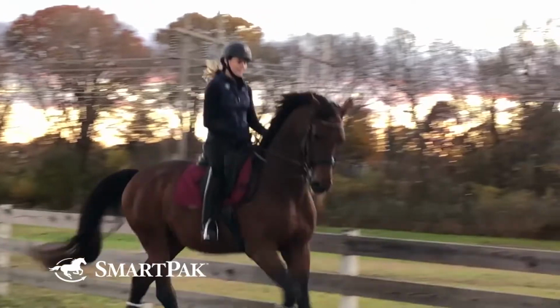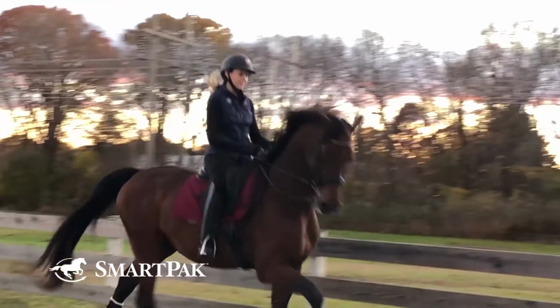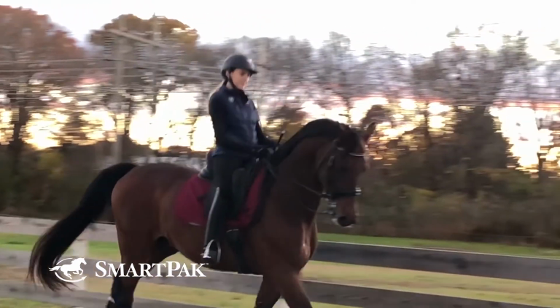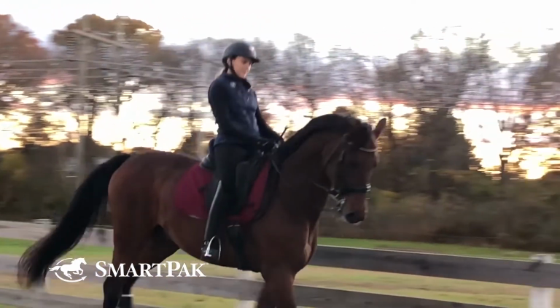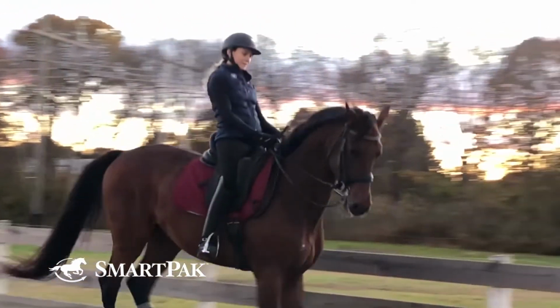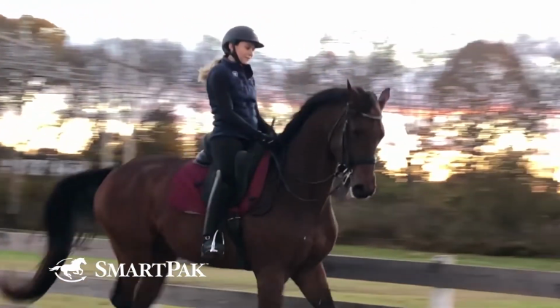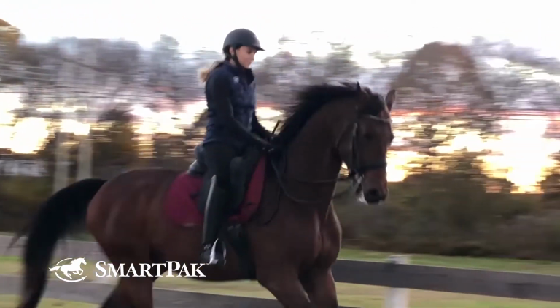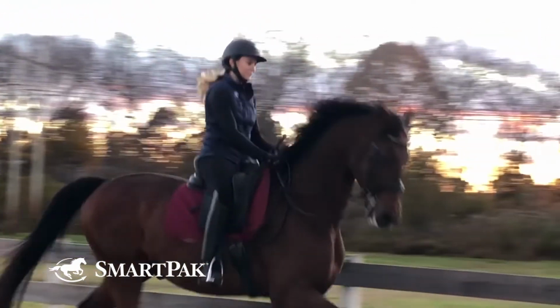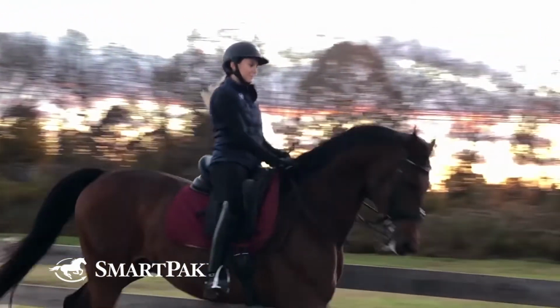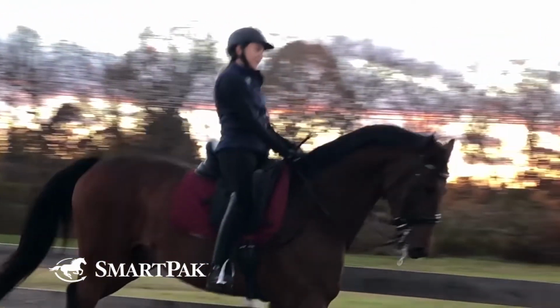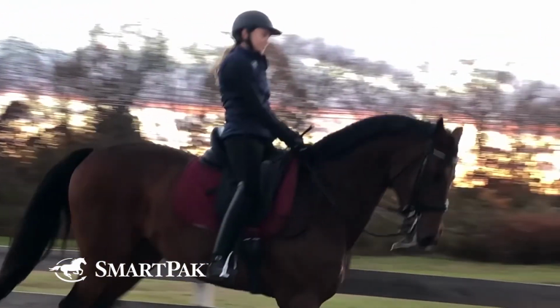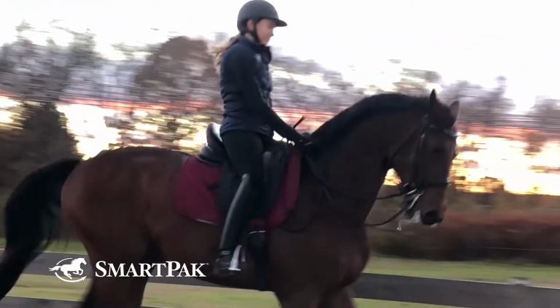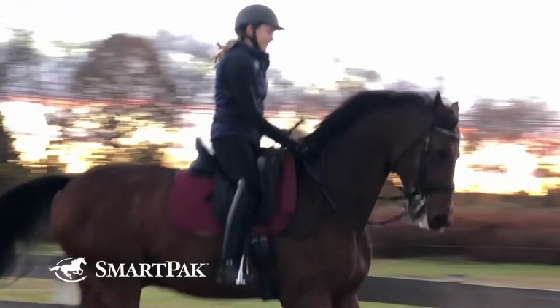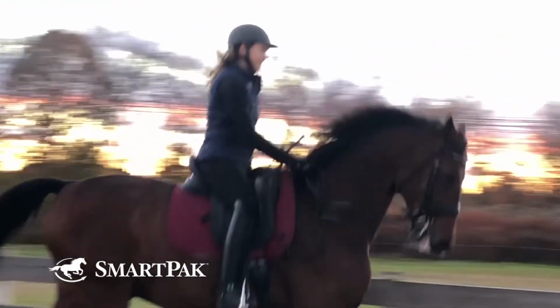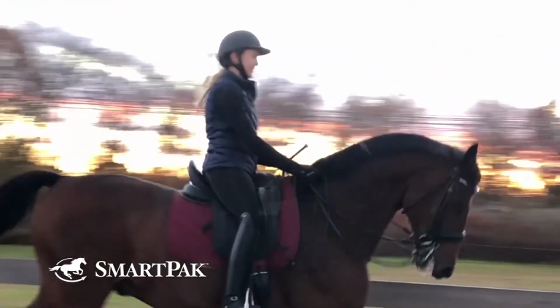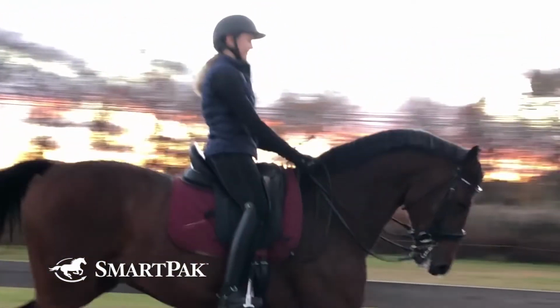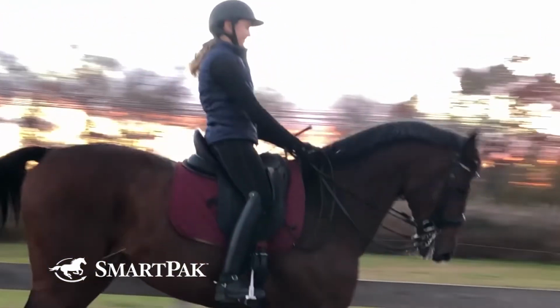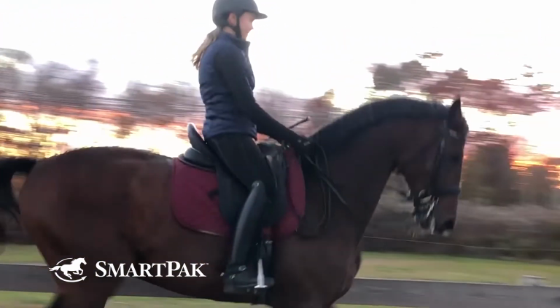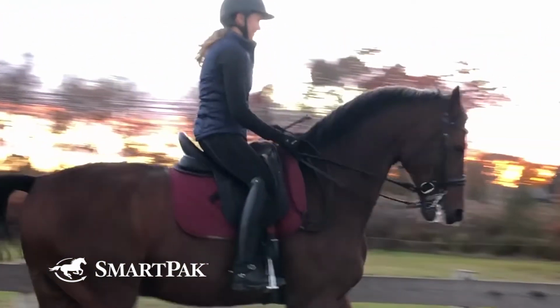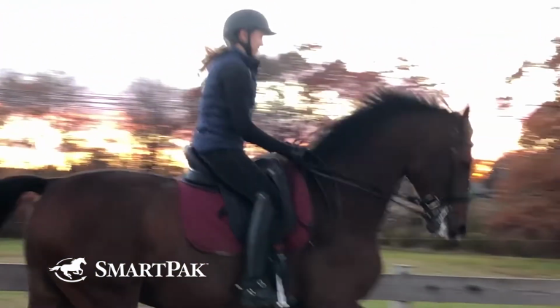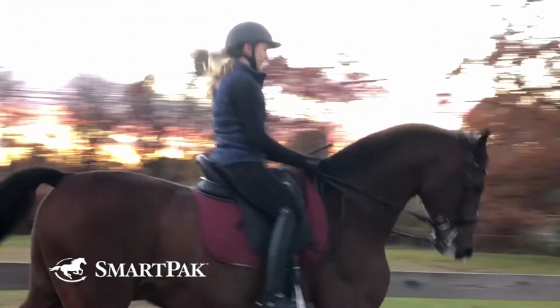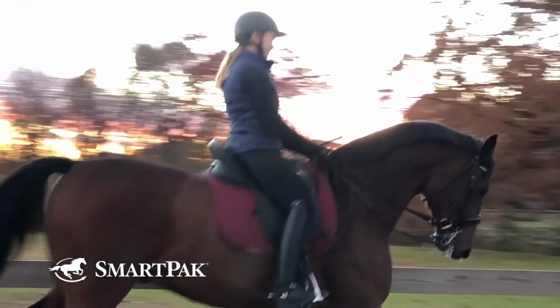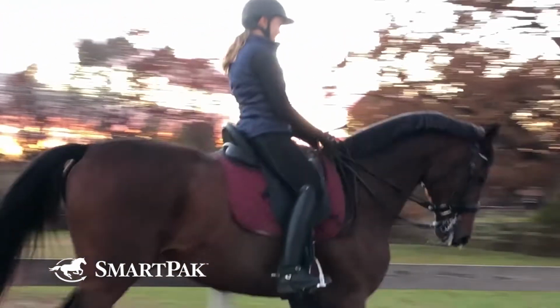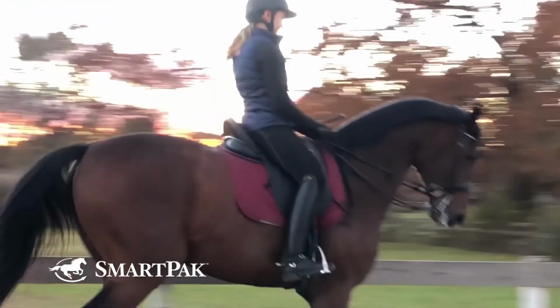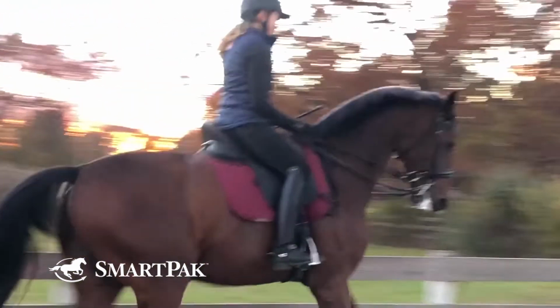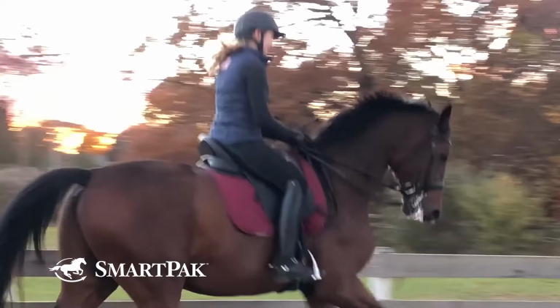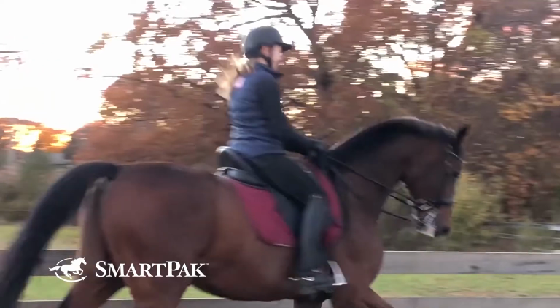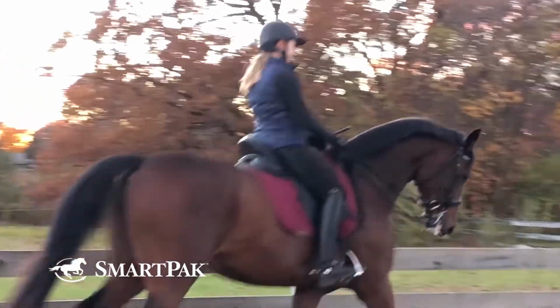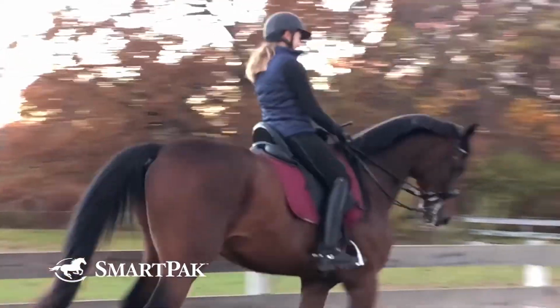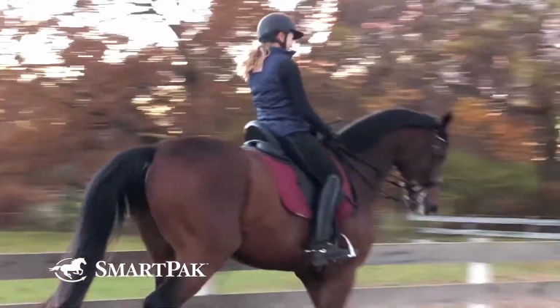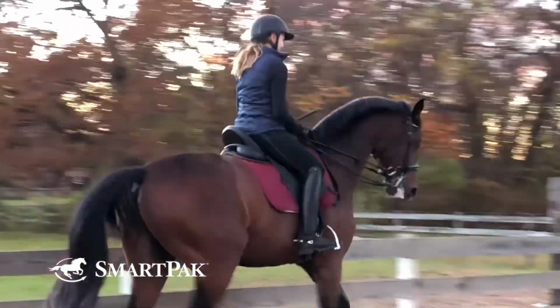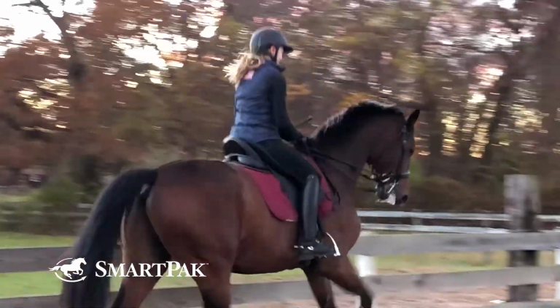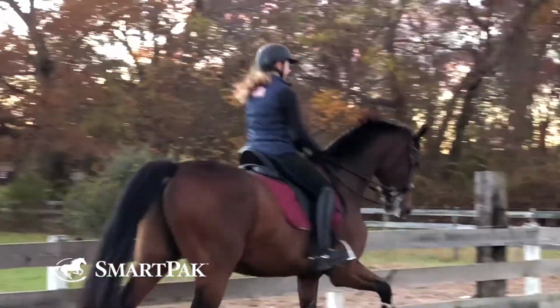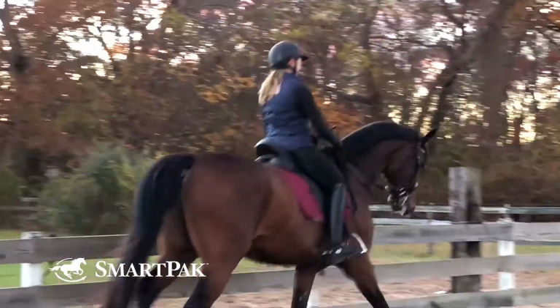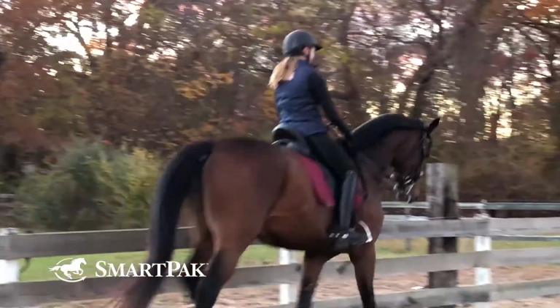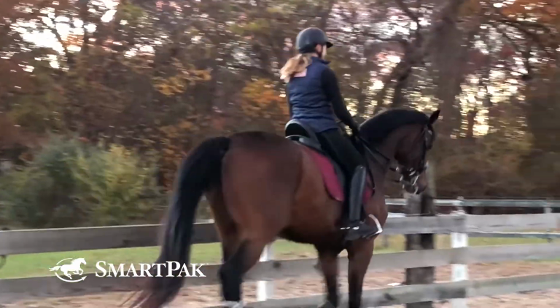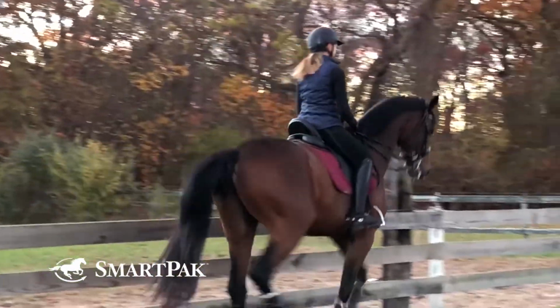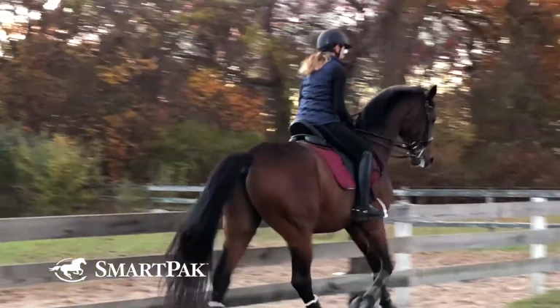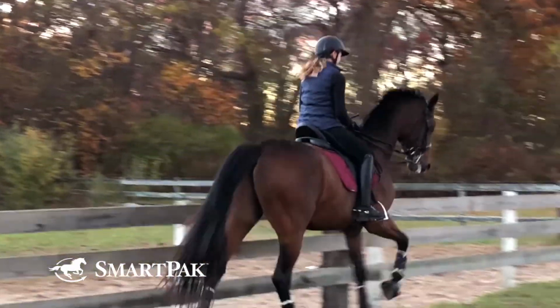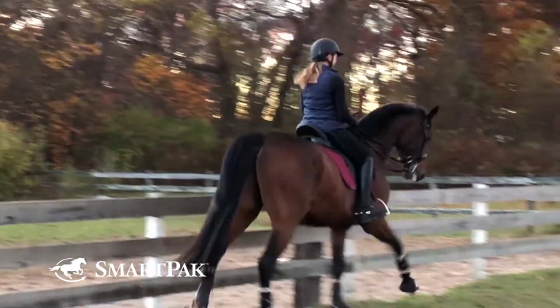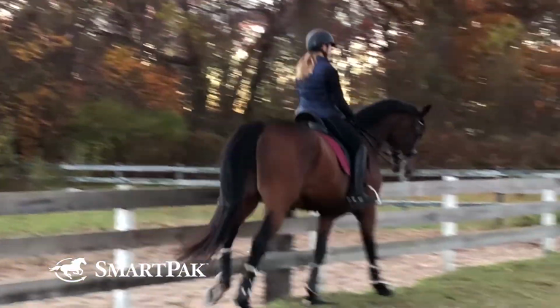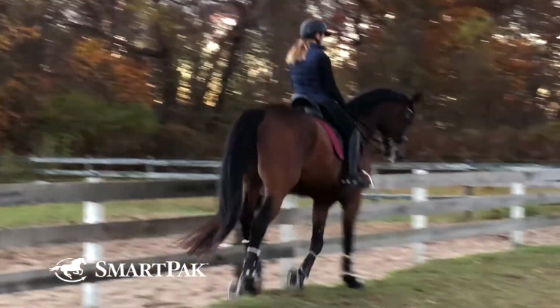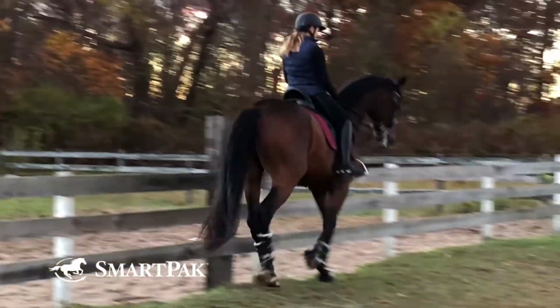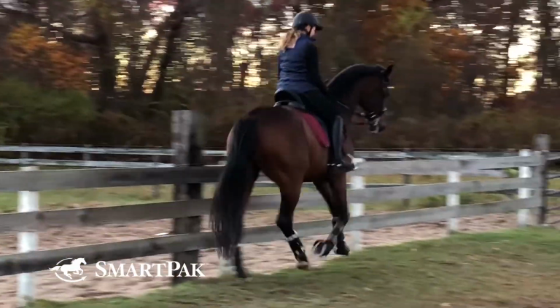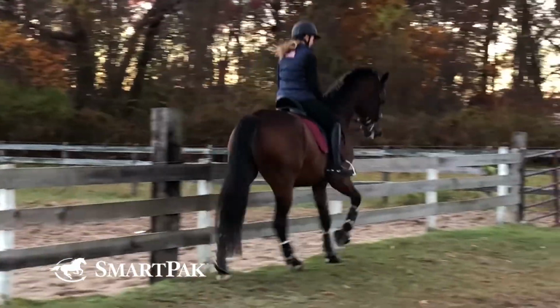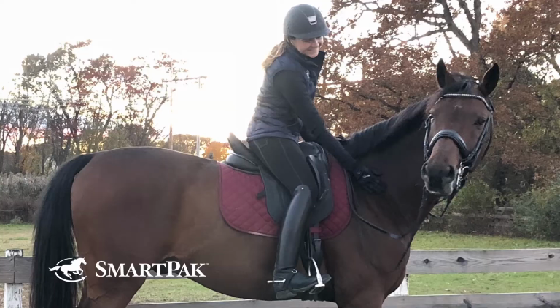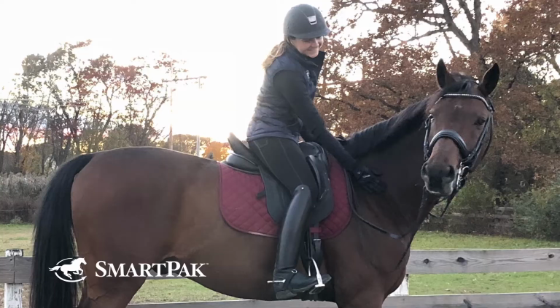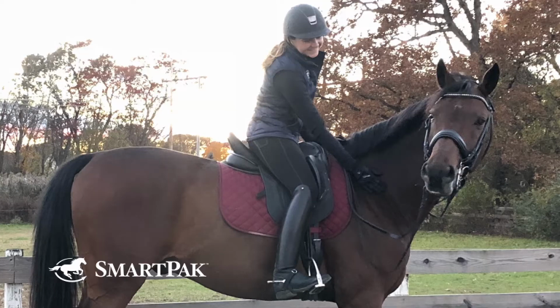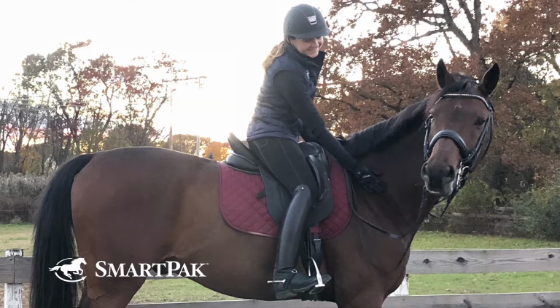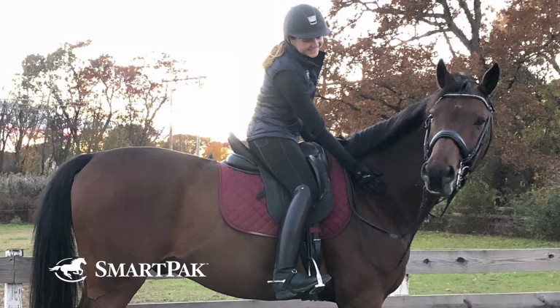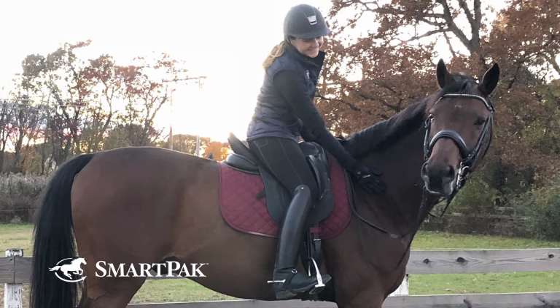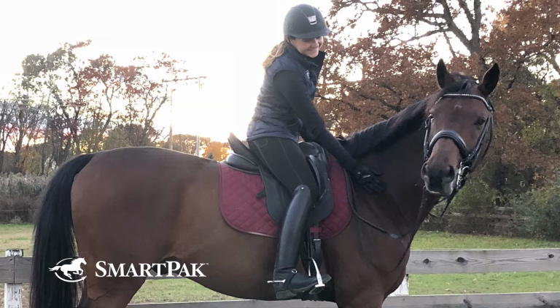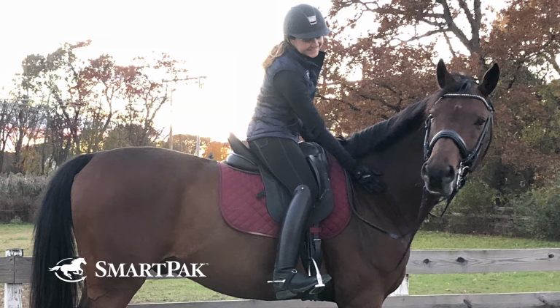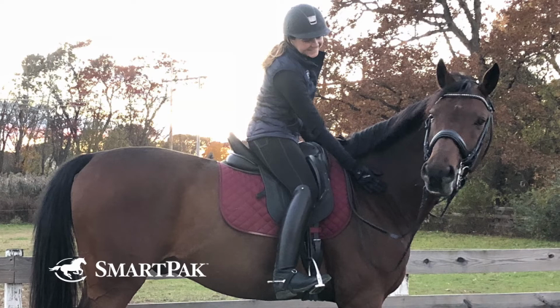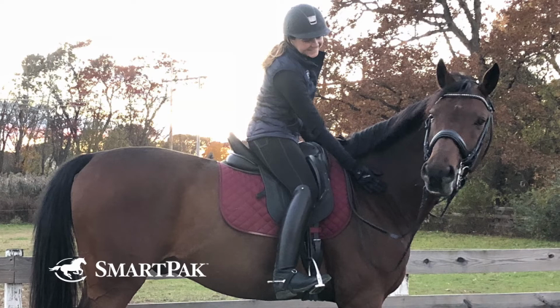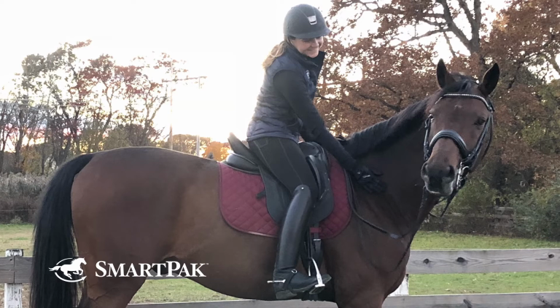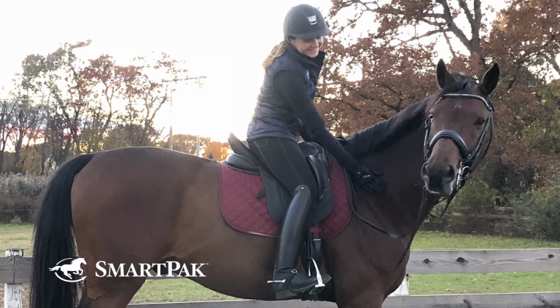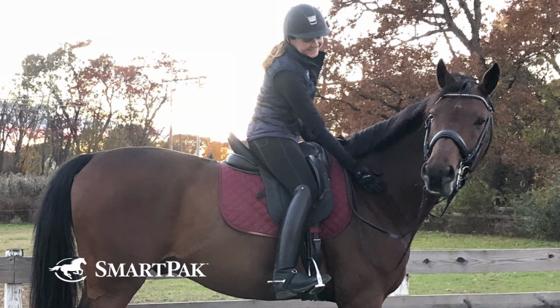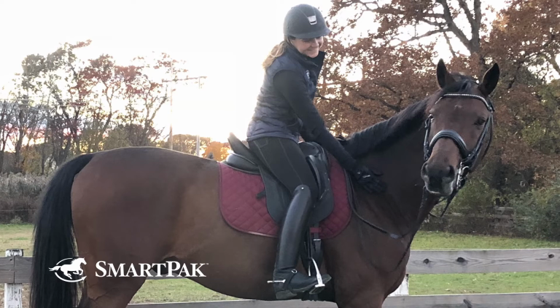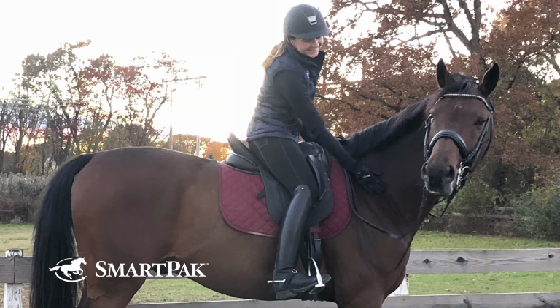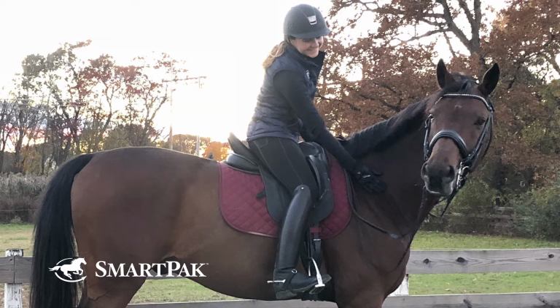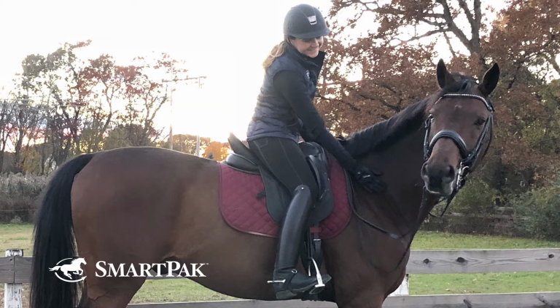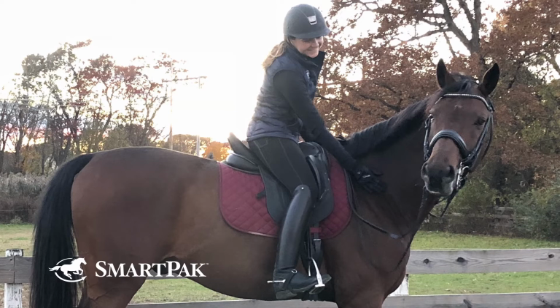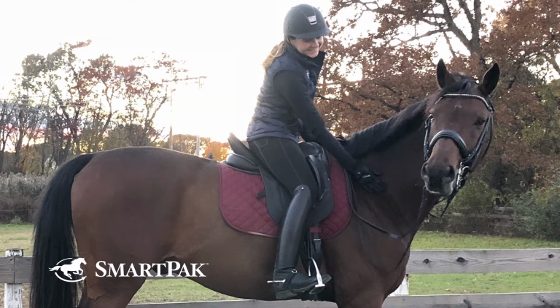These boots are extremely comfortable — they hardly took any time to break in, but while the leather is soft, they're still extremely durable.